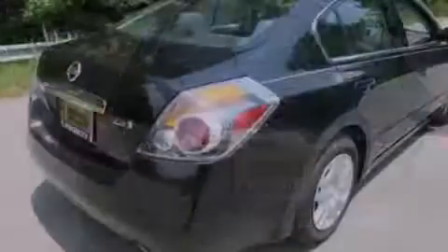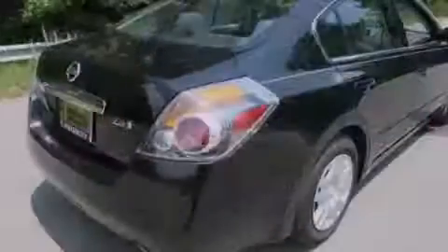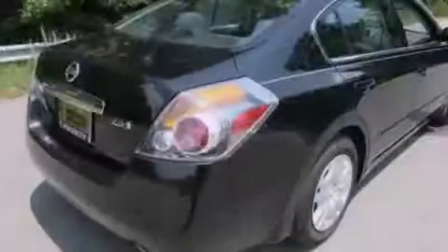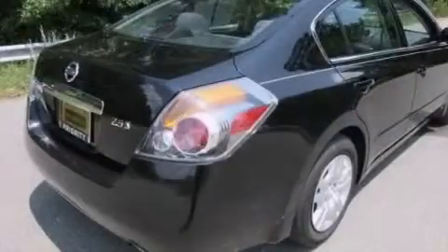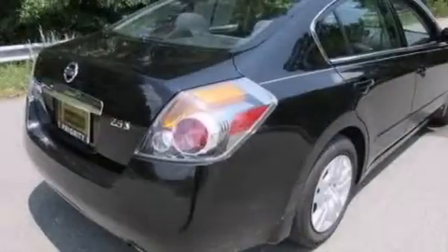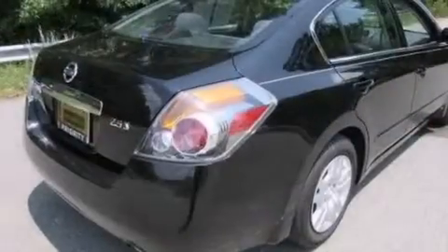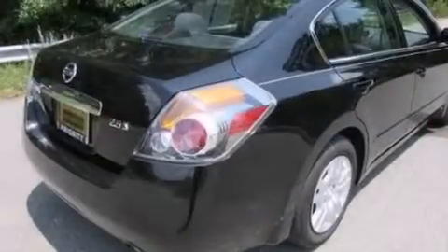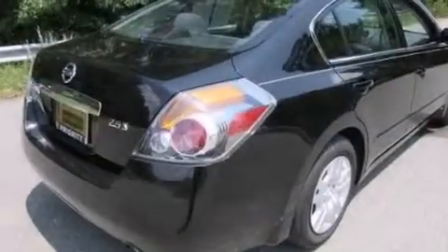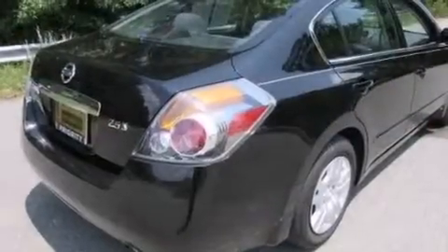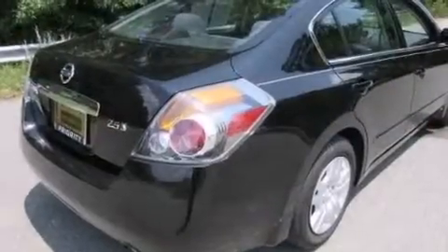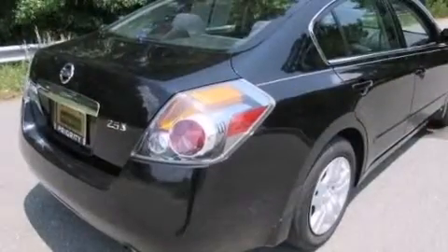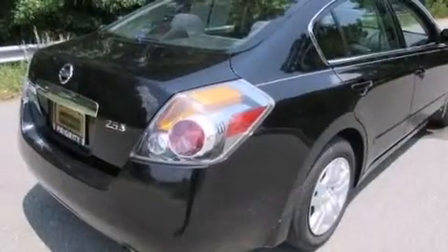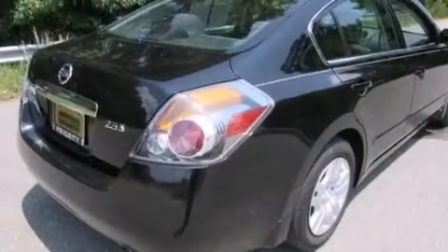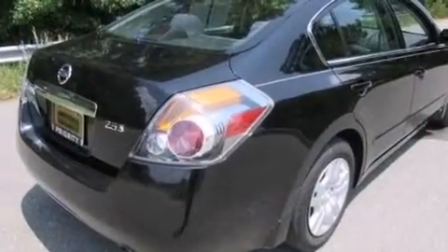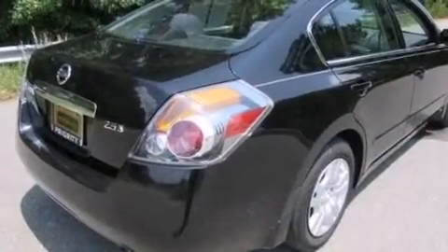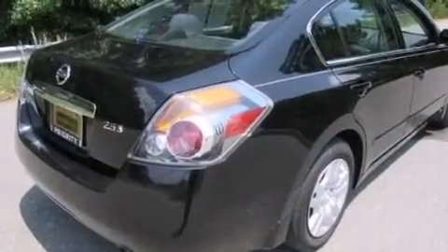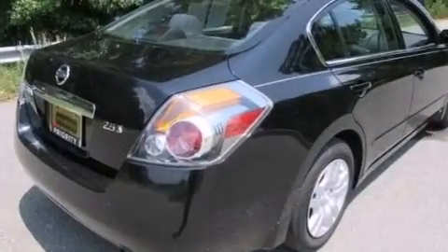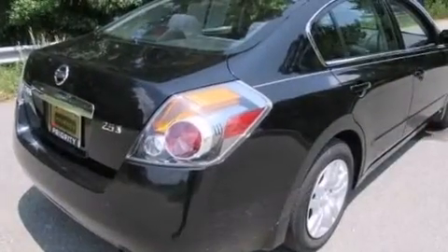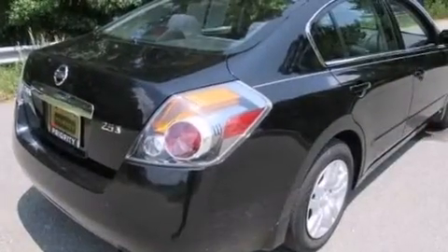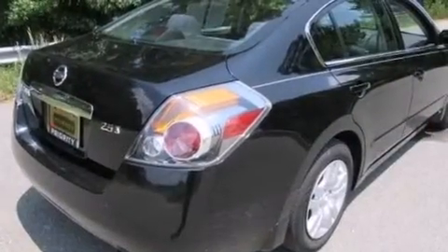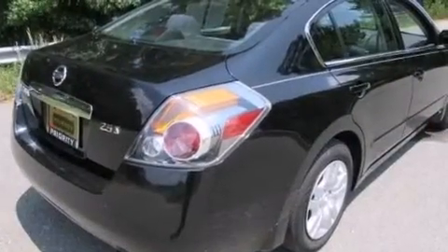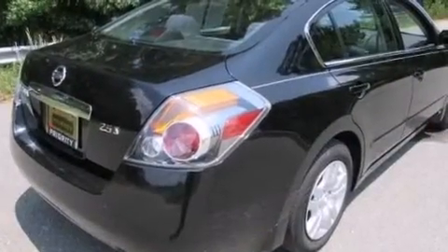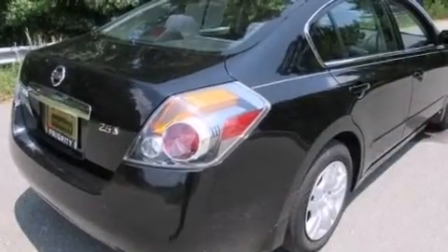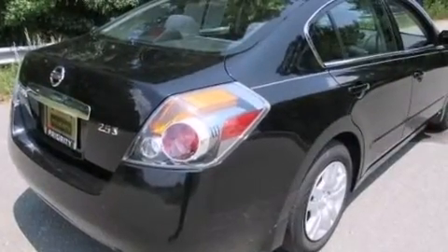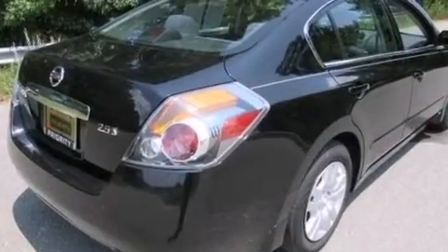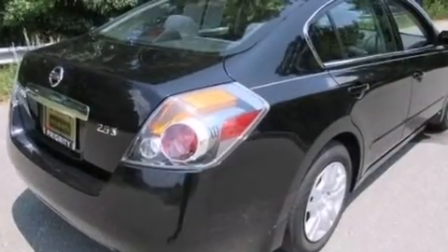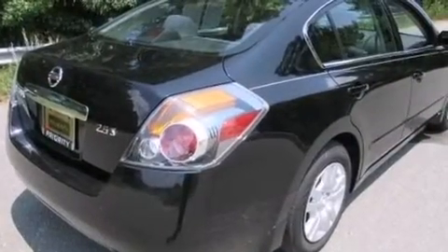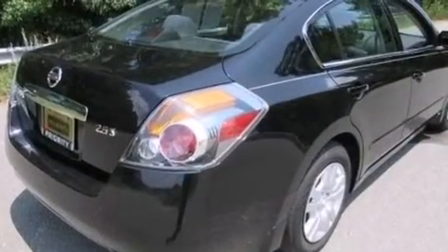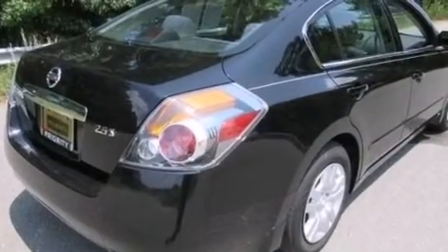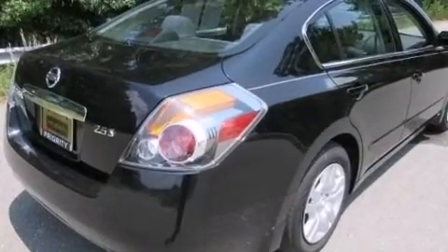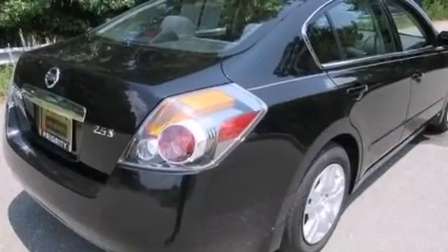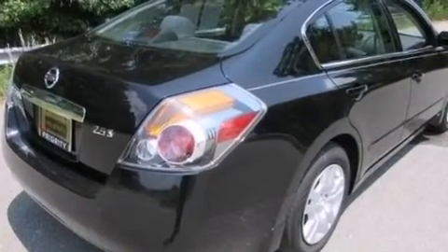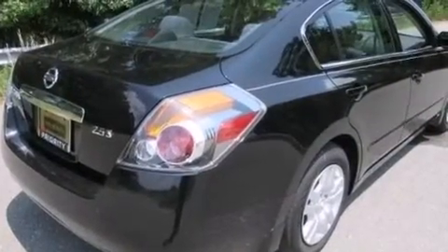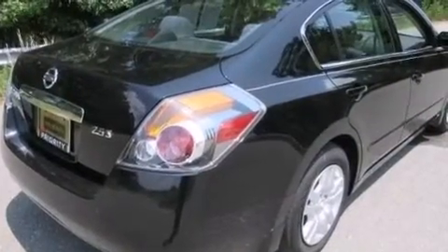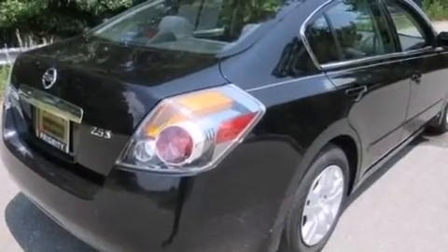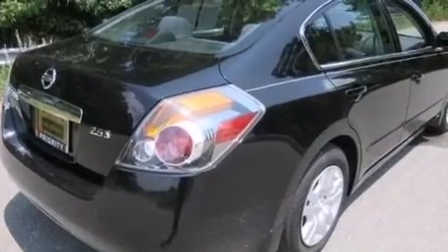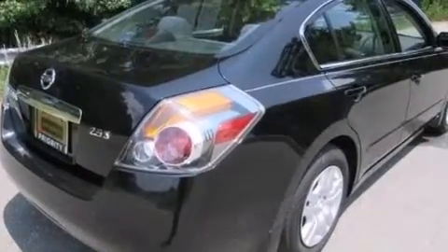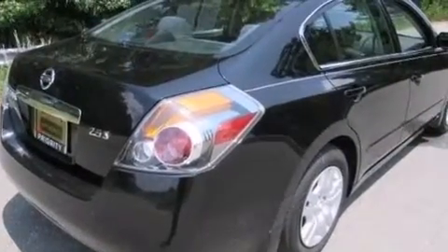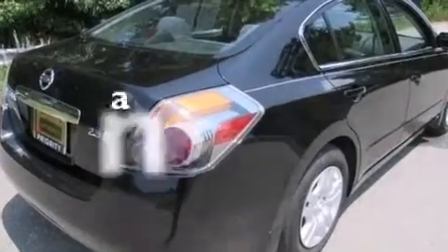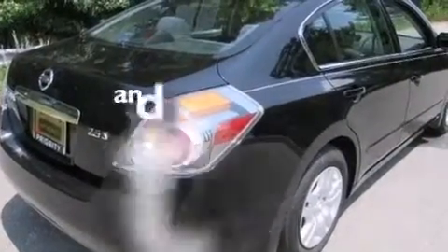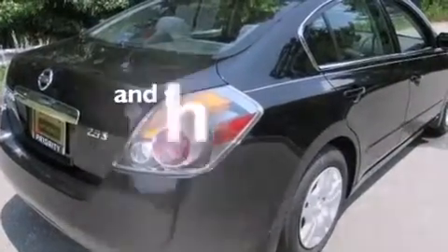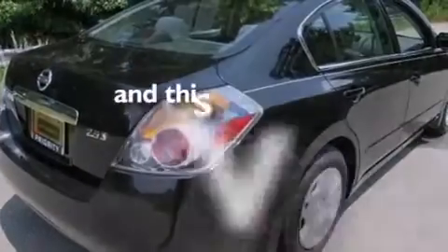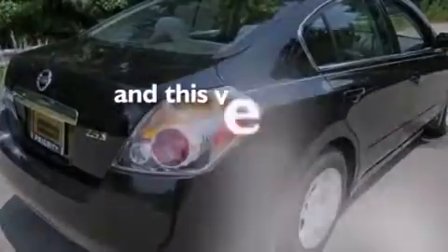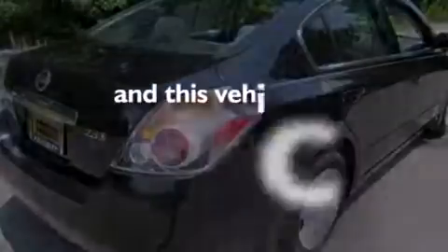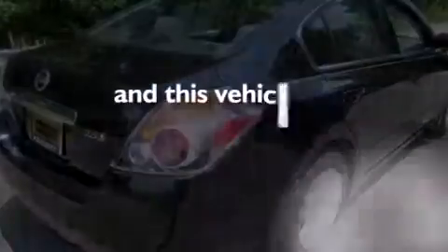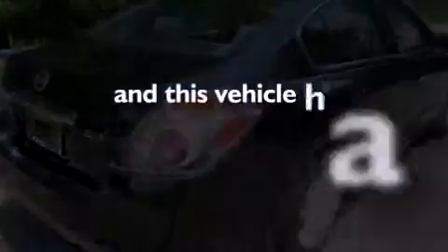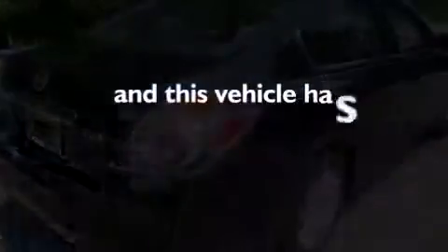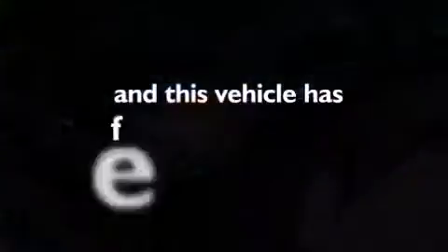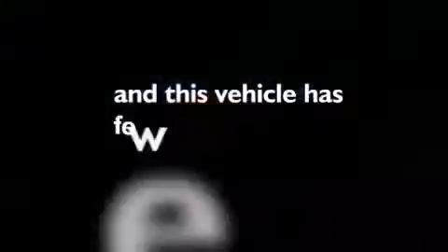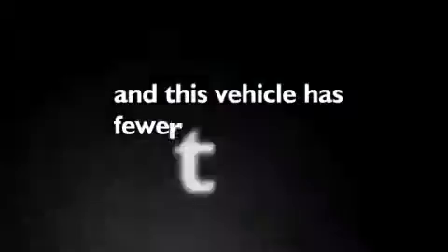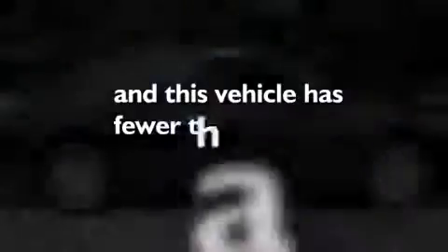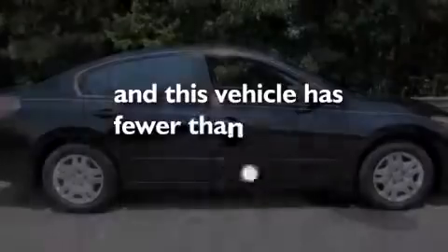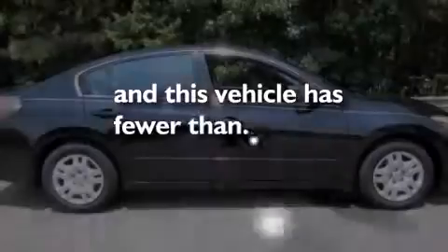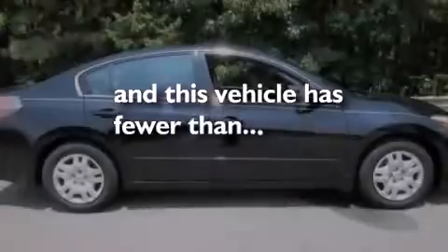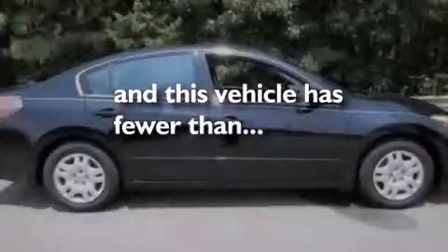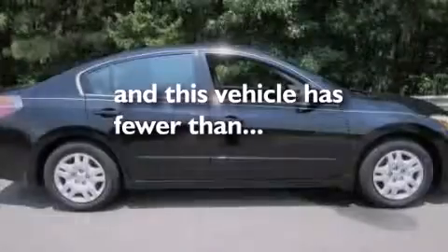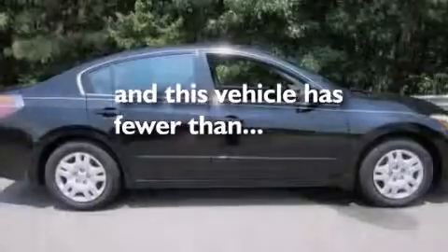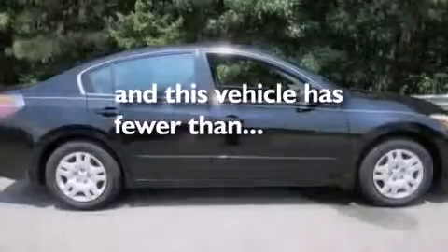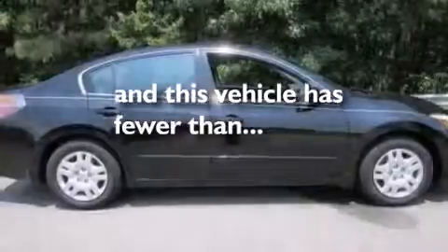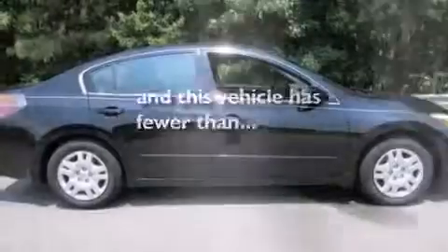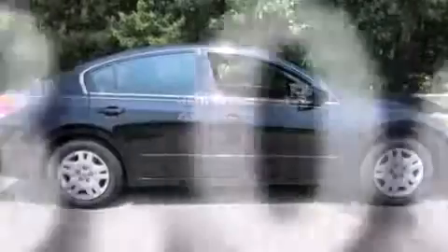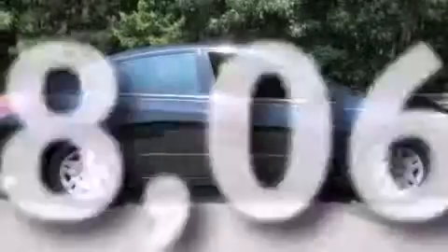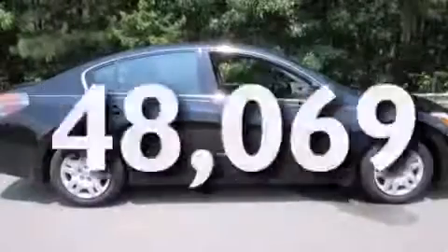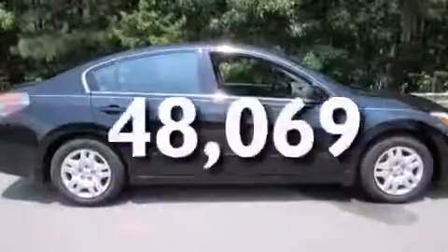Additional features include rear seat child-proof door locks, air conditioning, and this vehicle has fewer than 49,000 miles on the odometer.